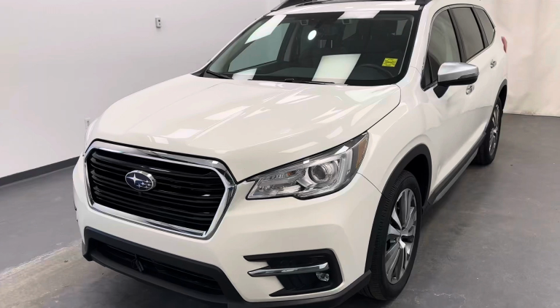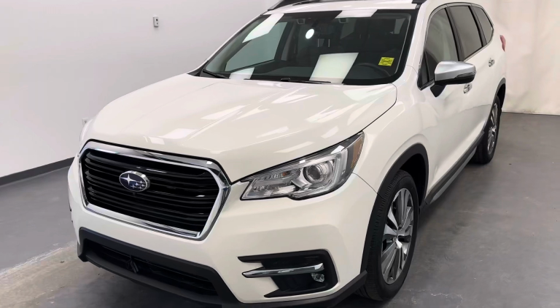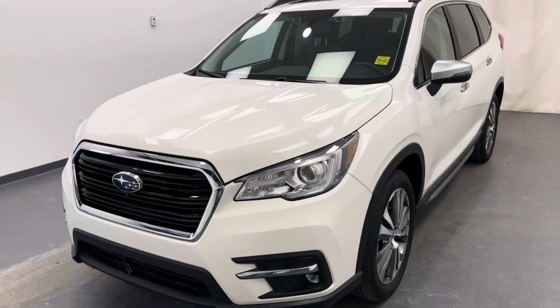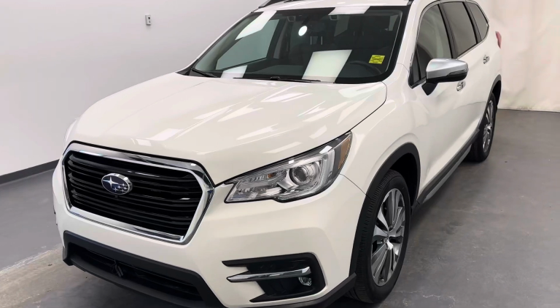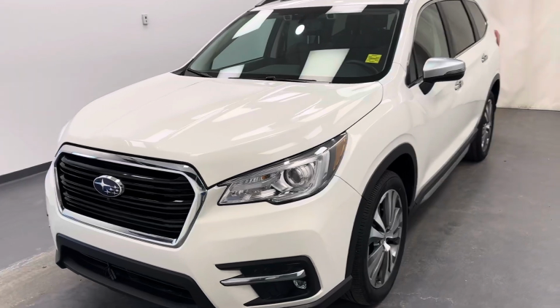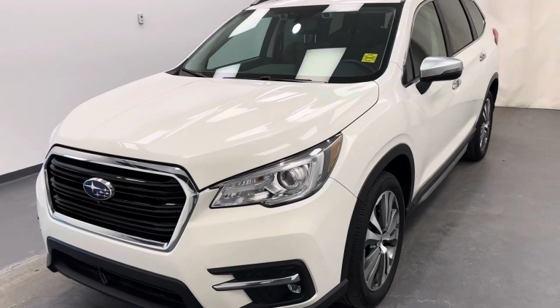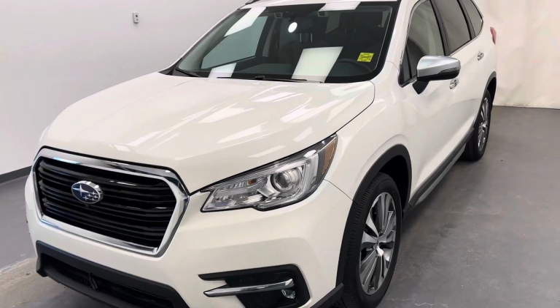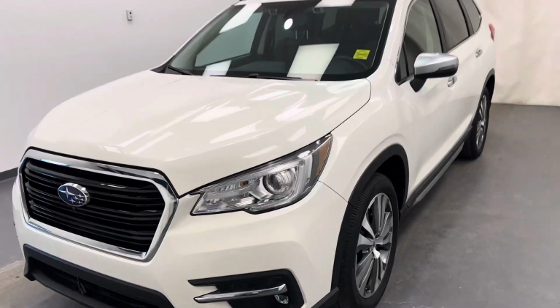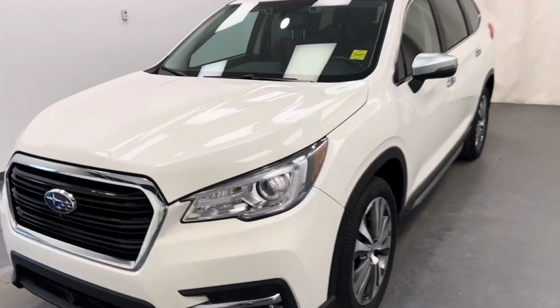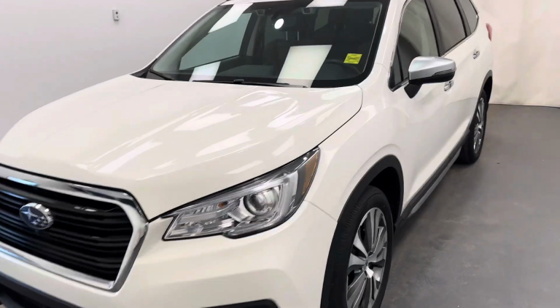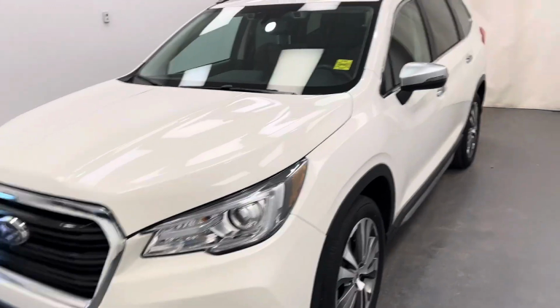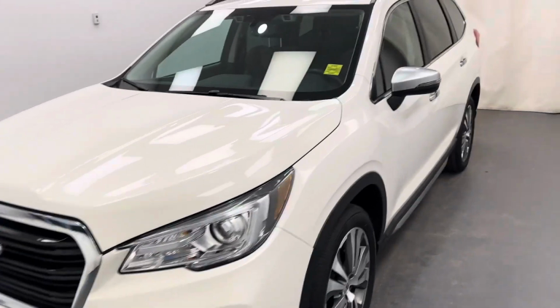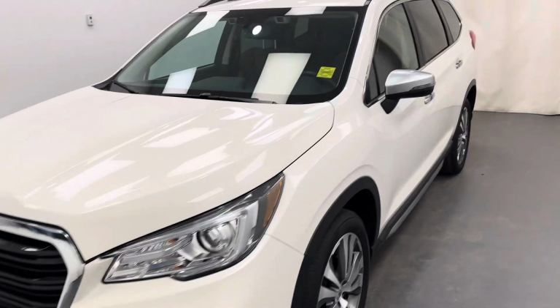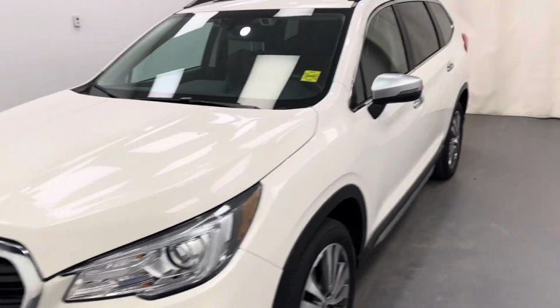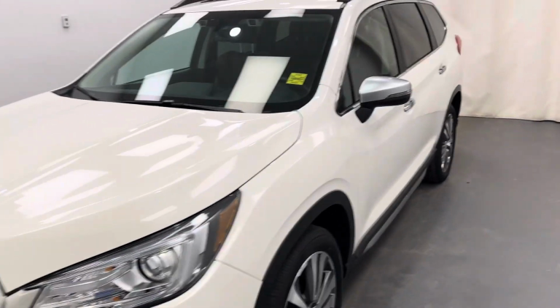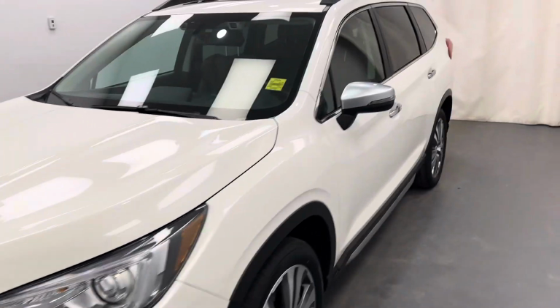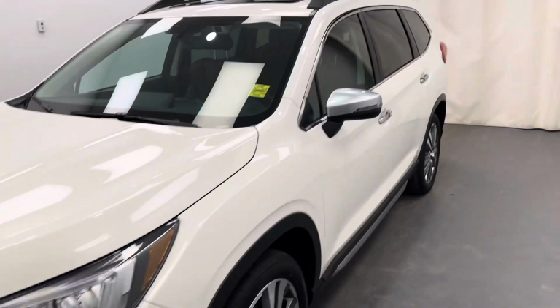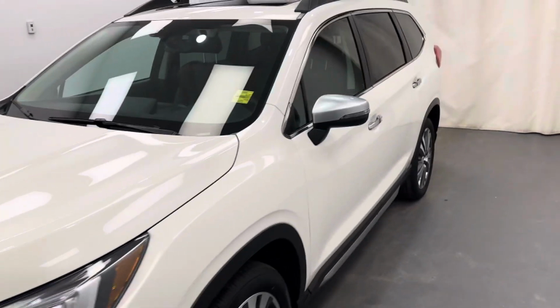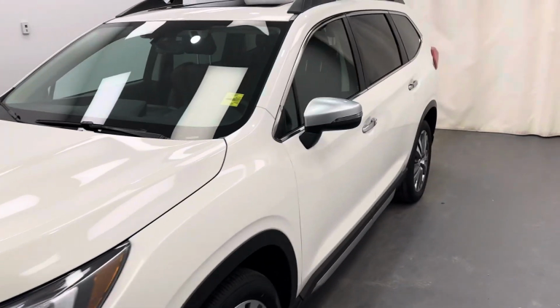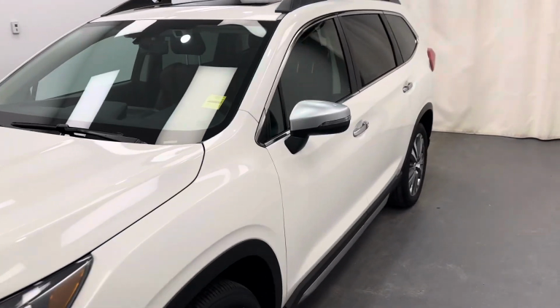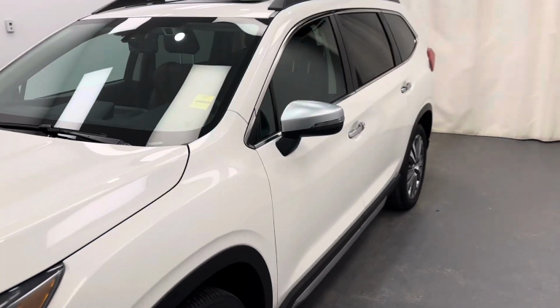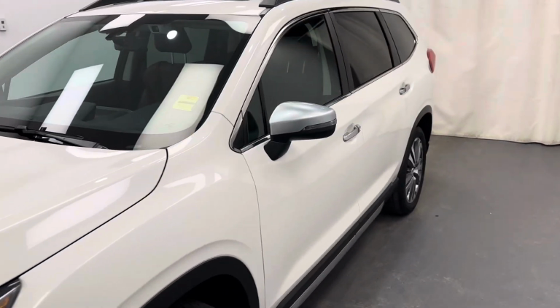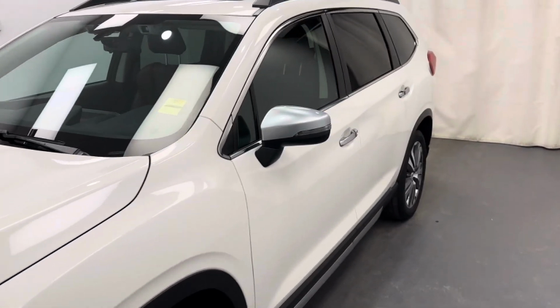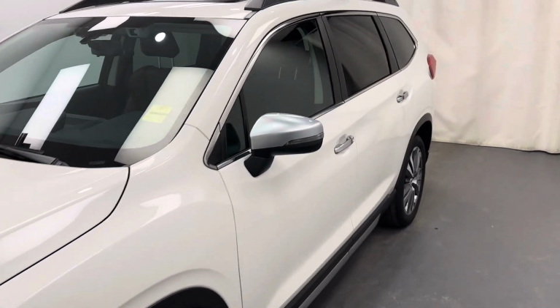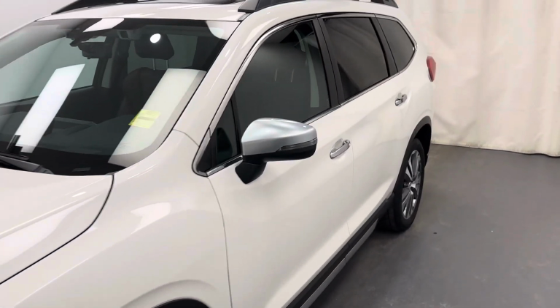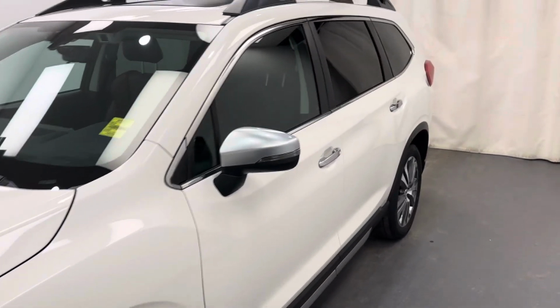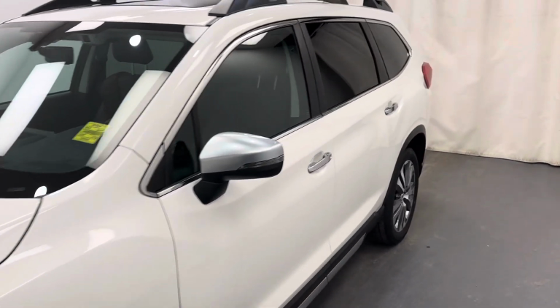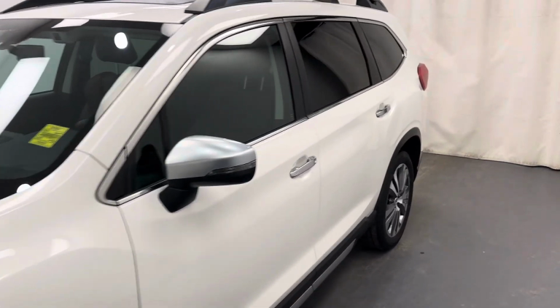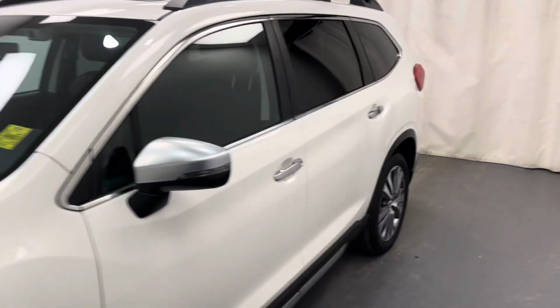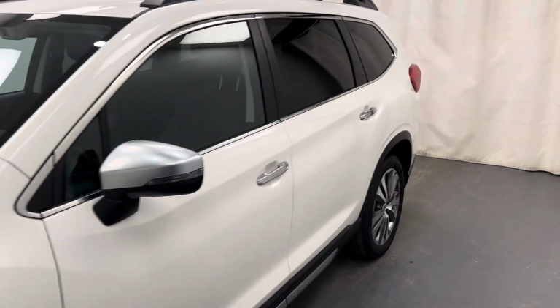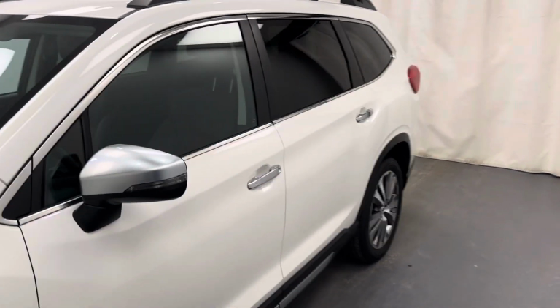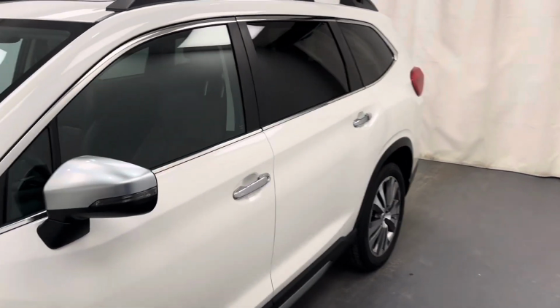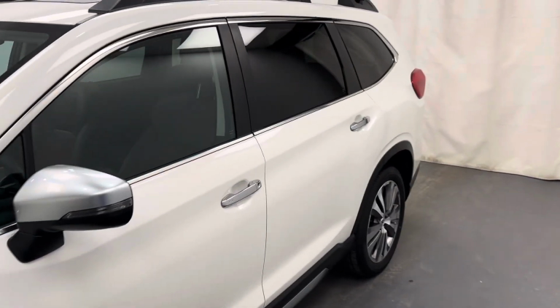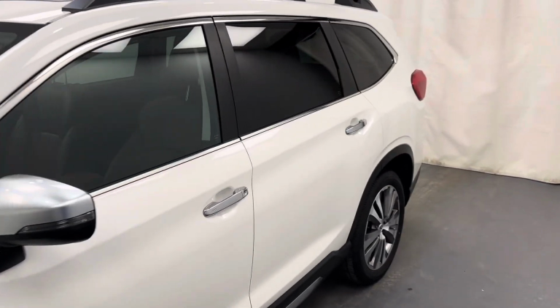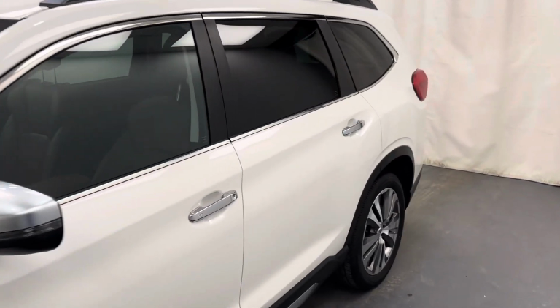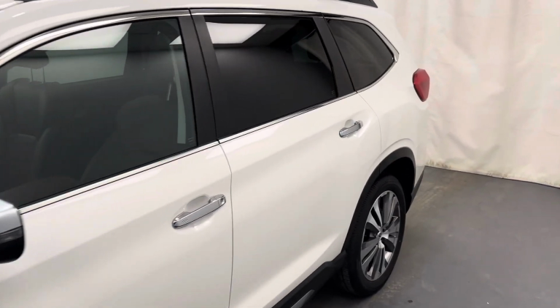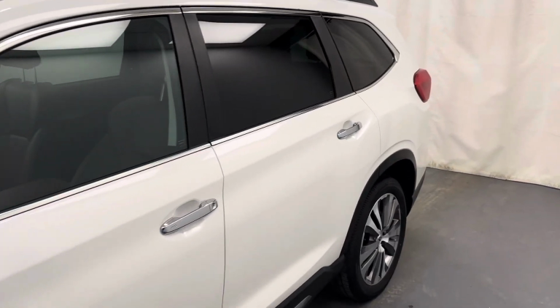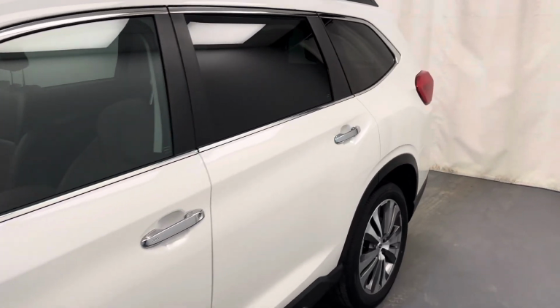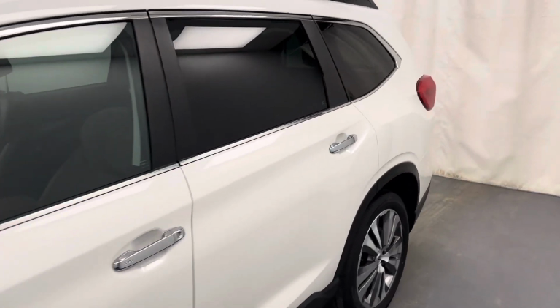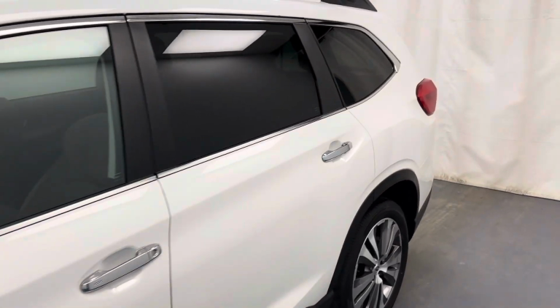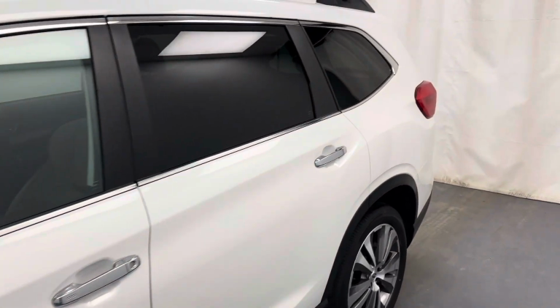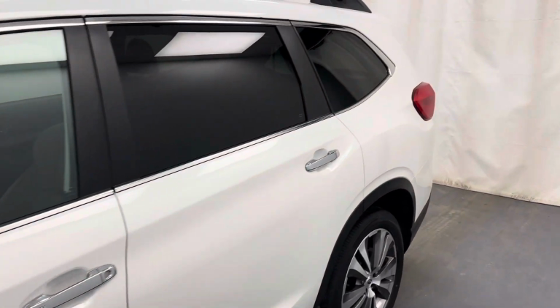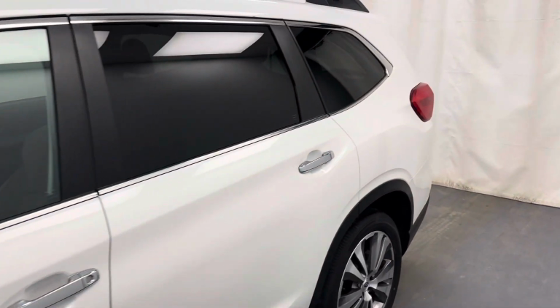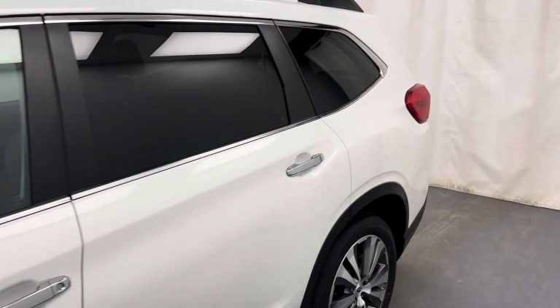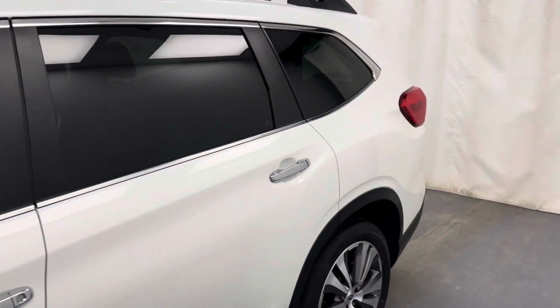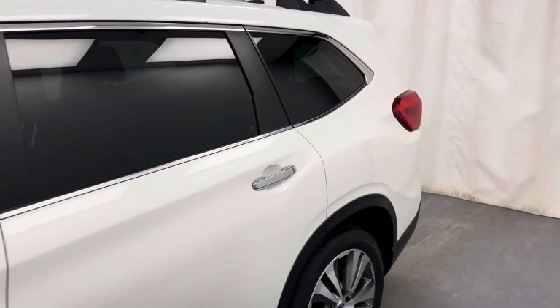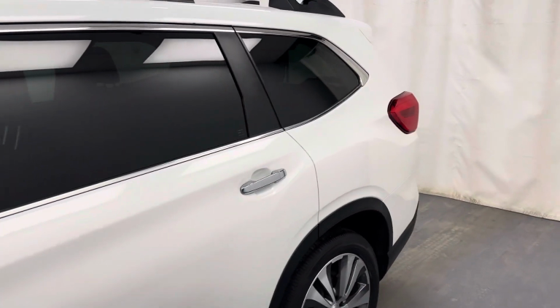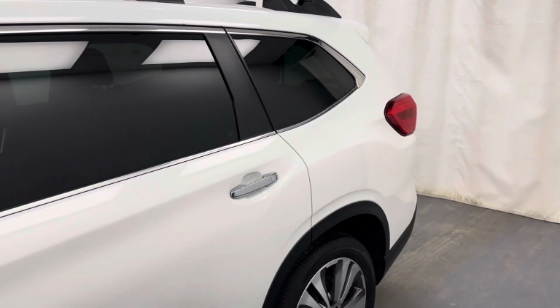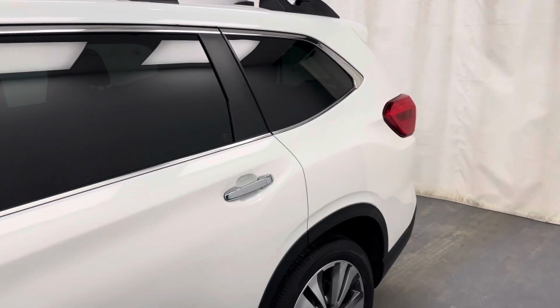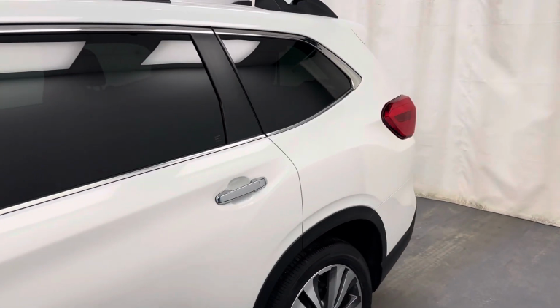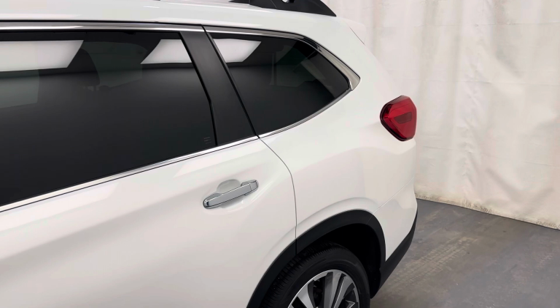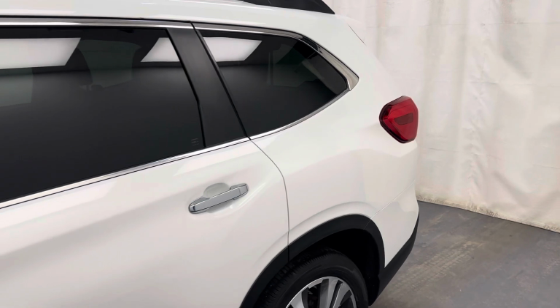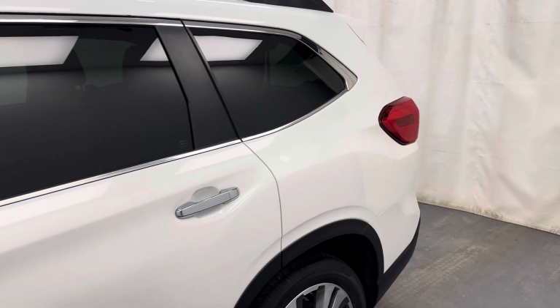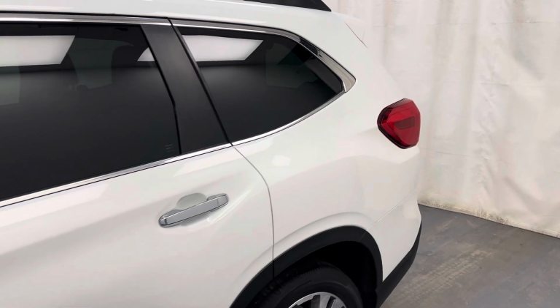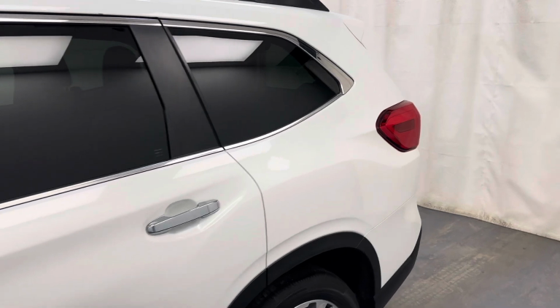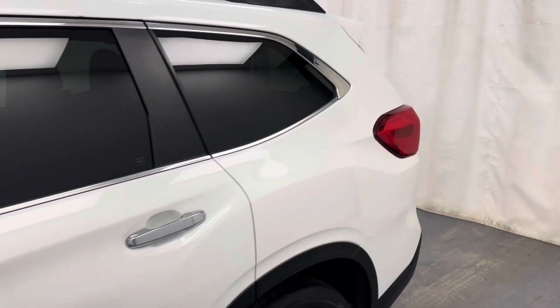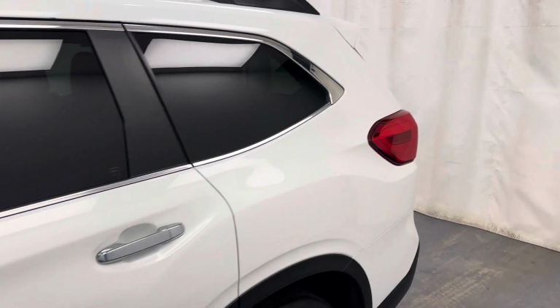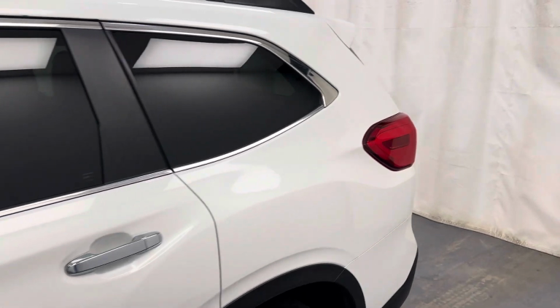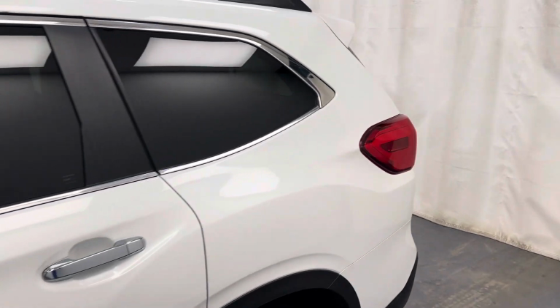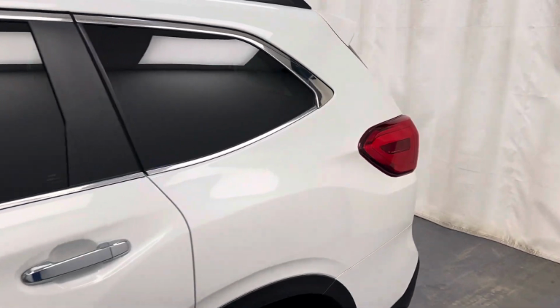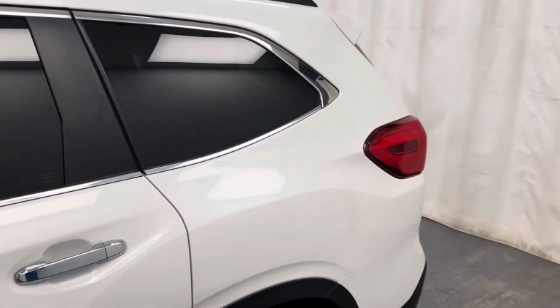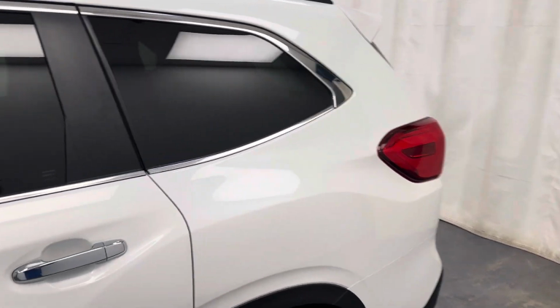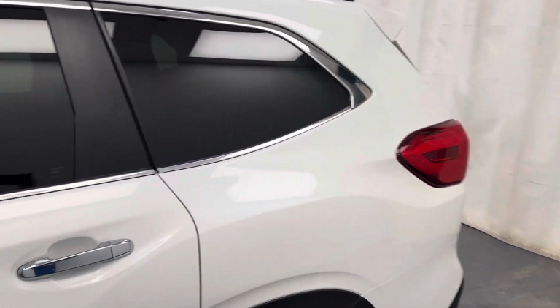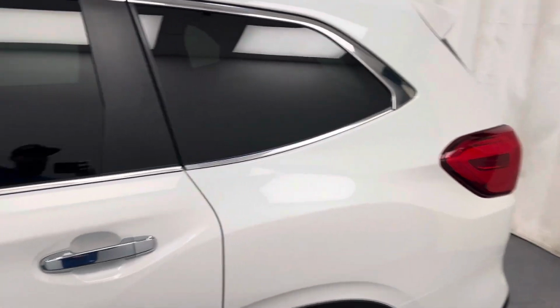This is stock number 255-498. It's a 2020 Subaru Ascent in white.